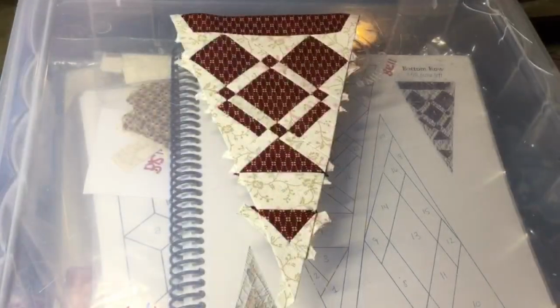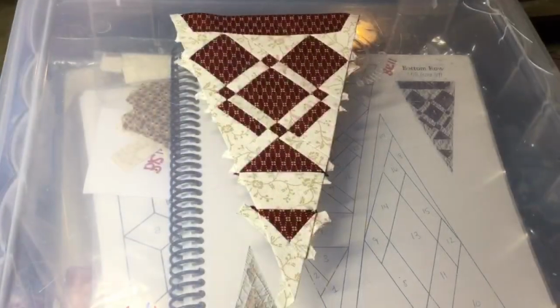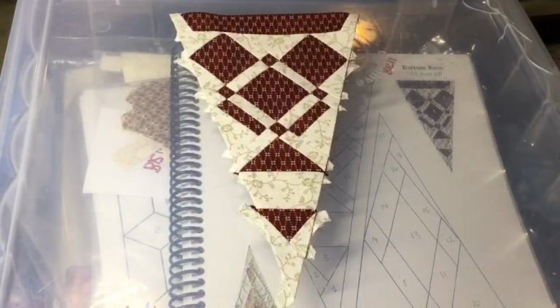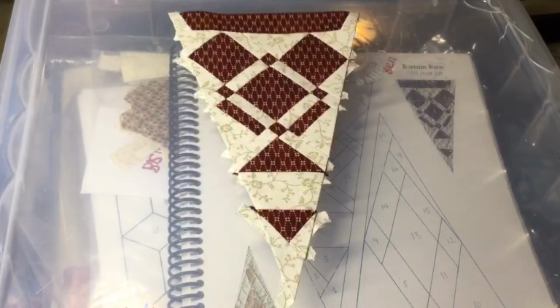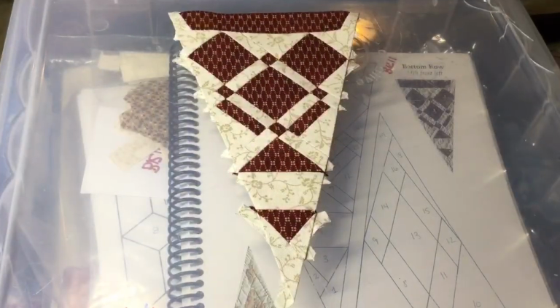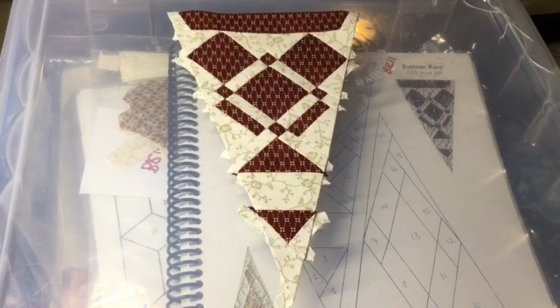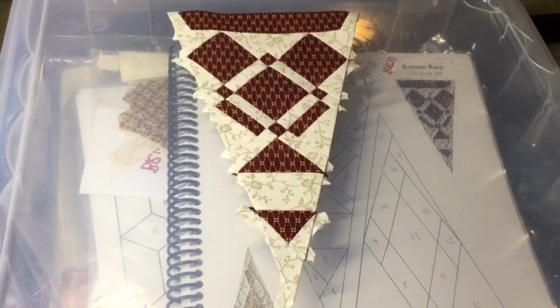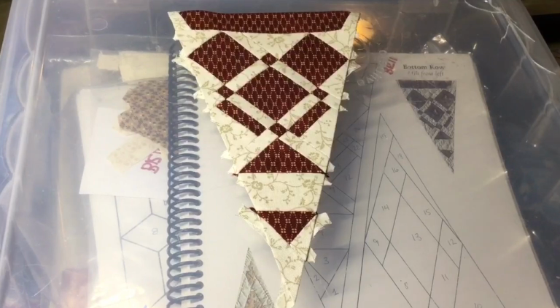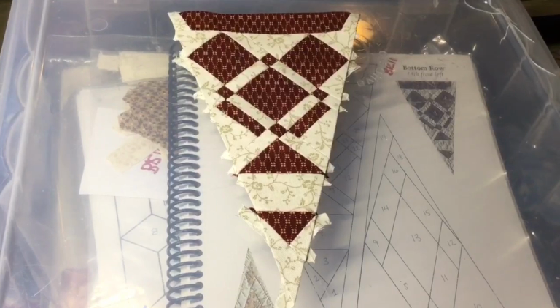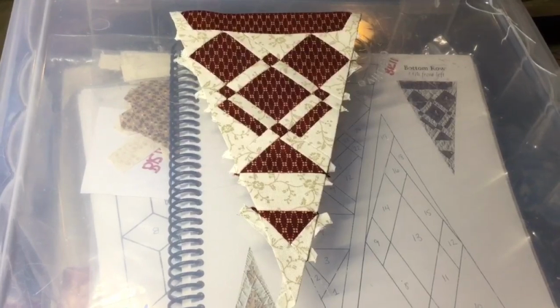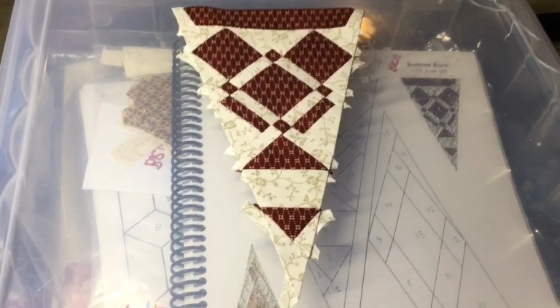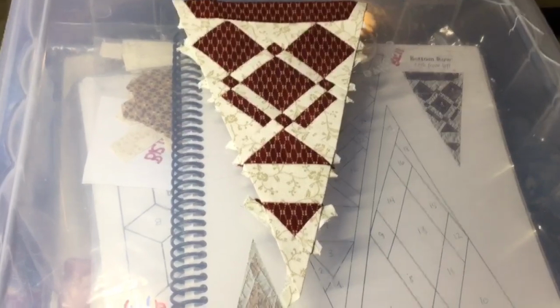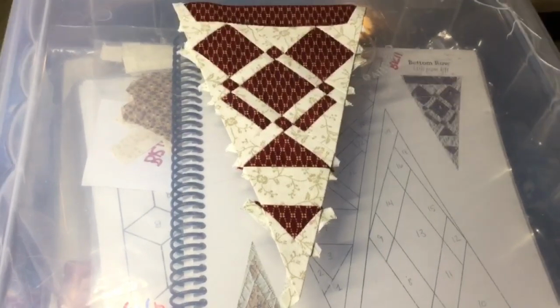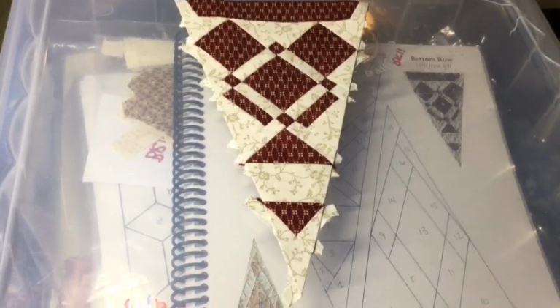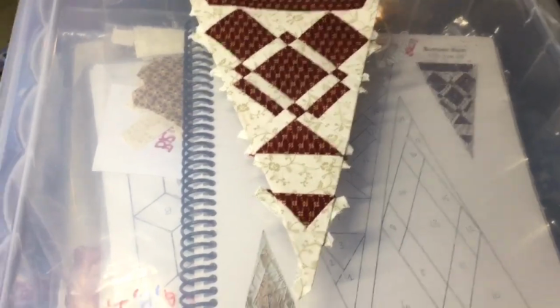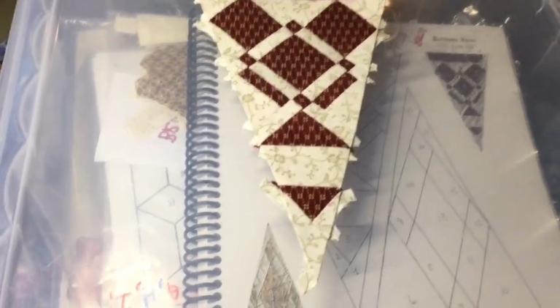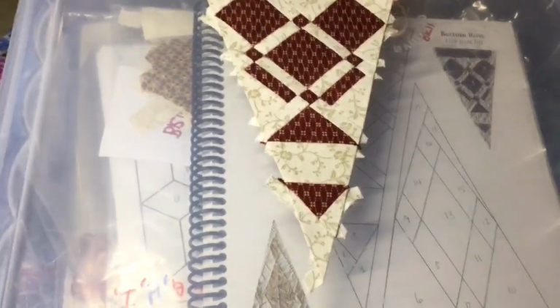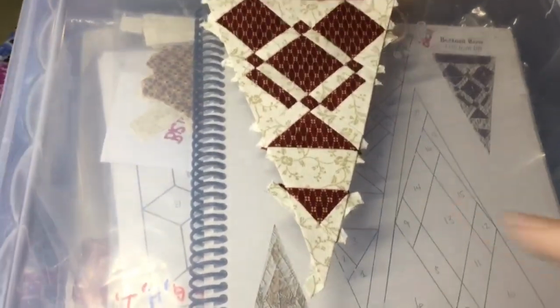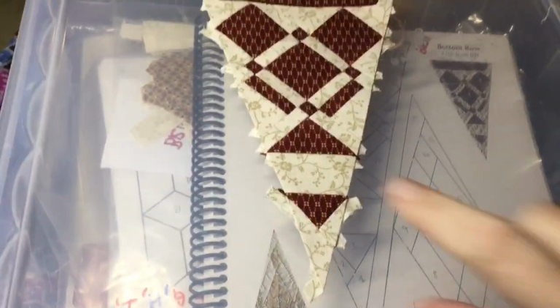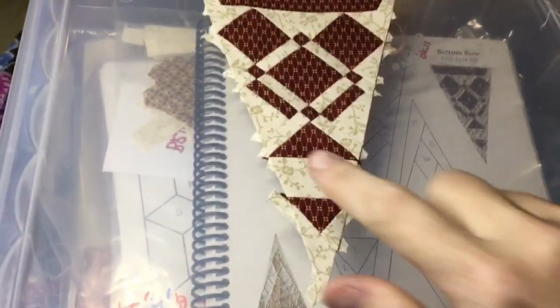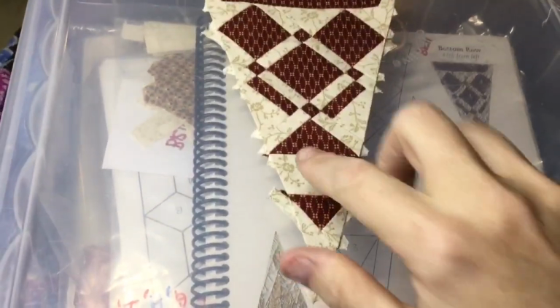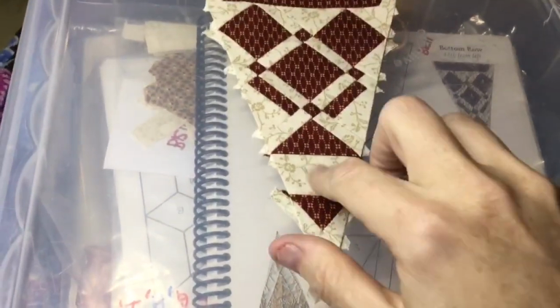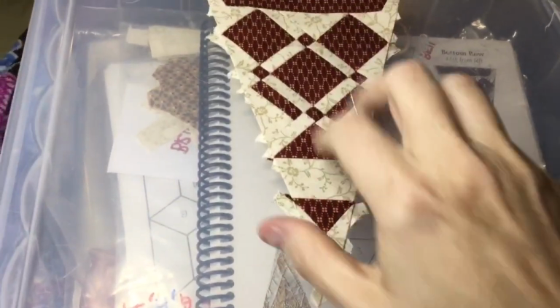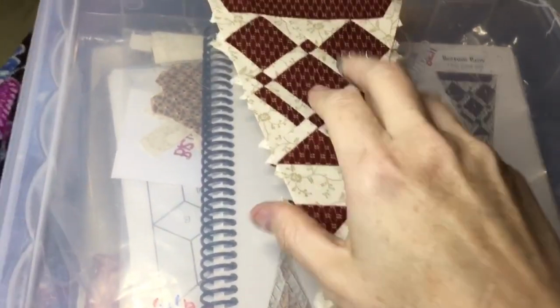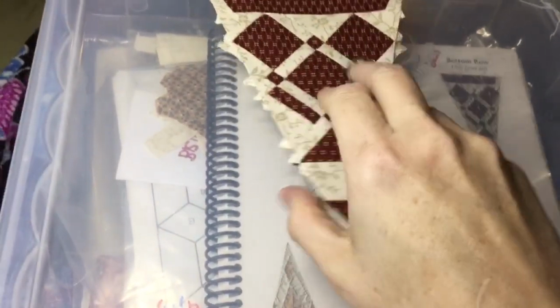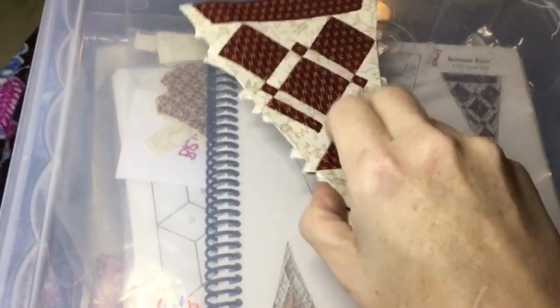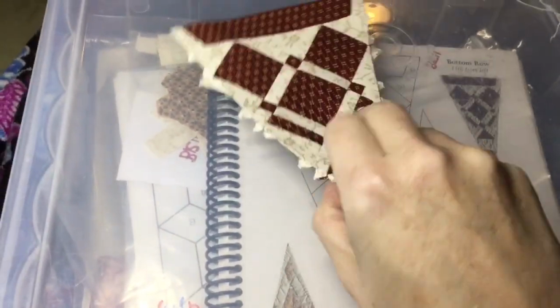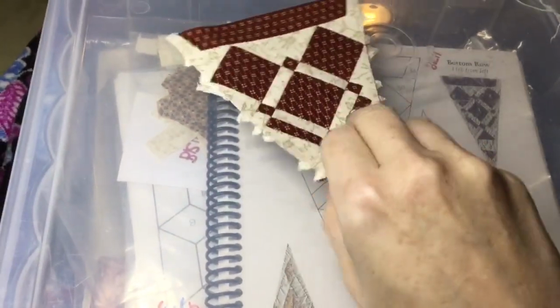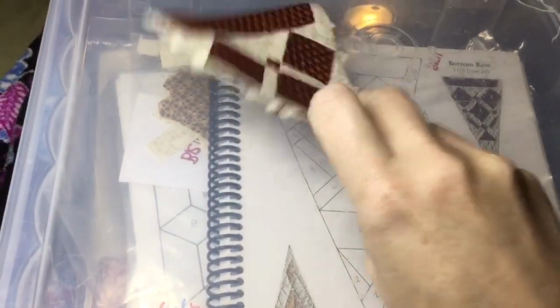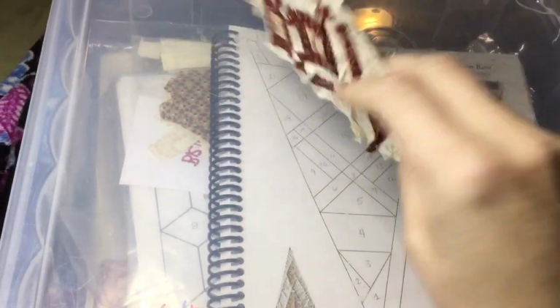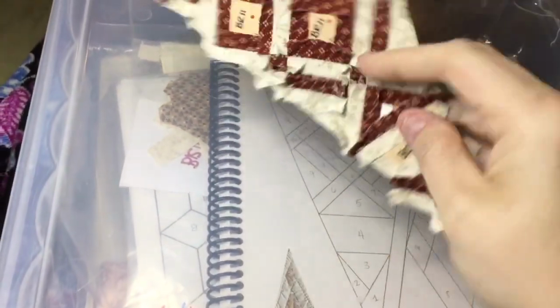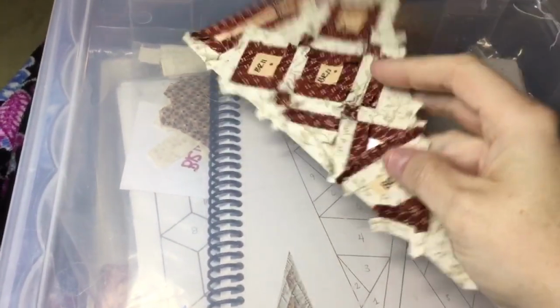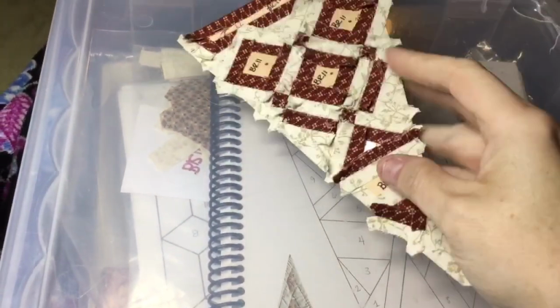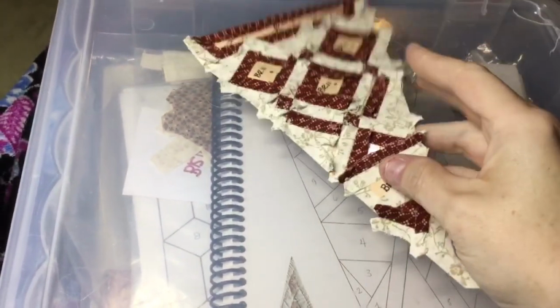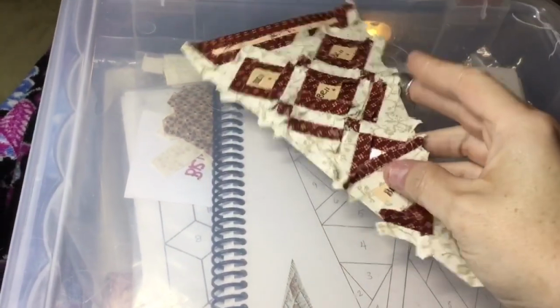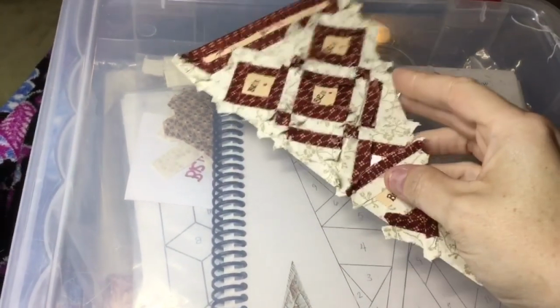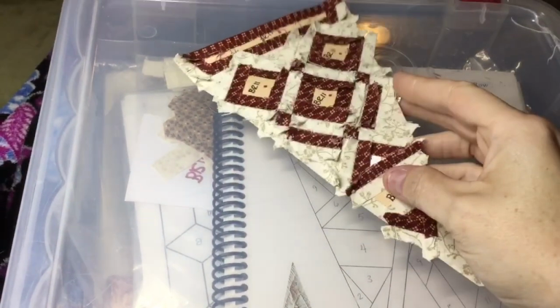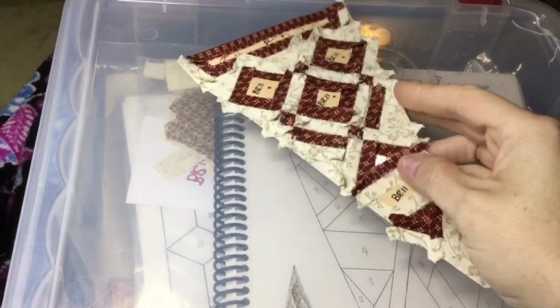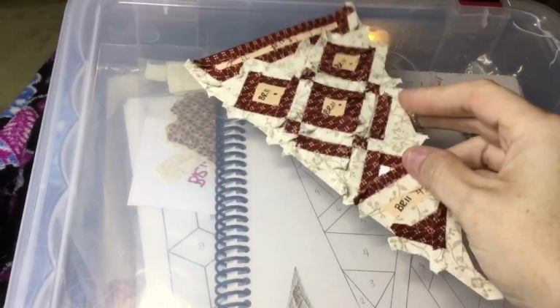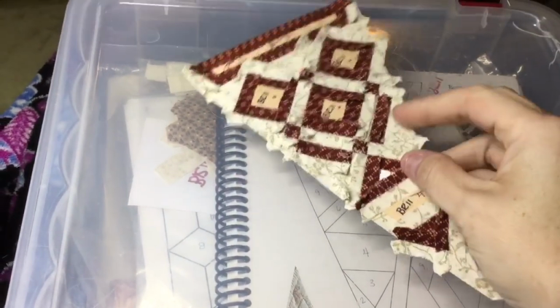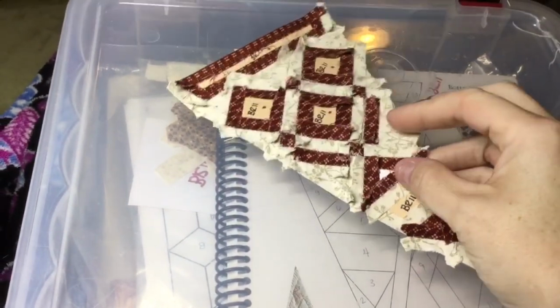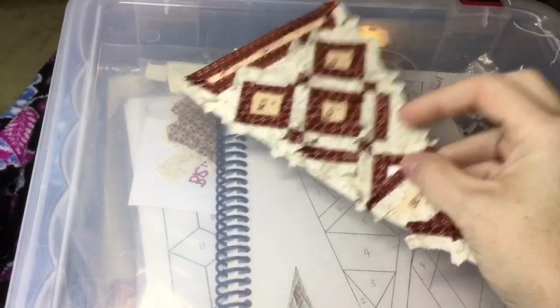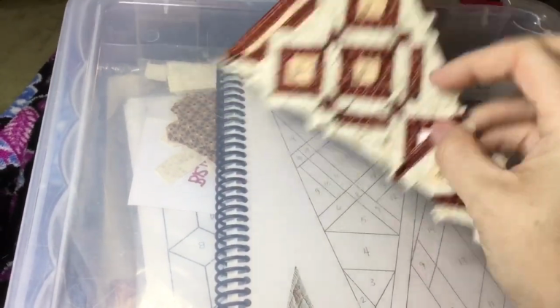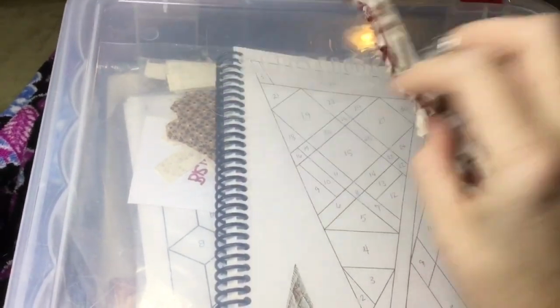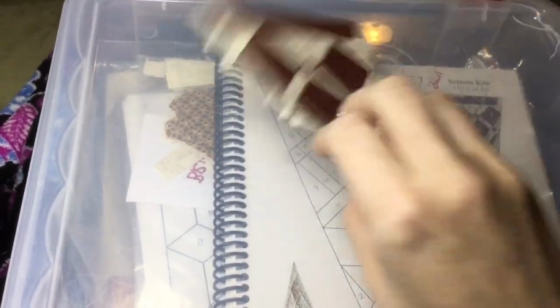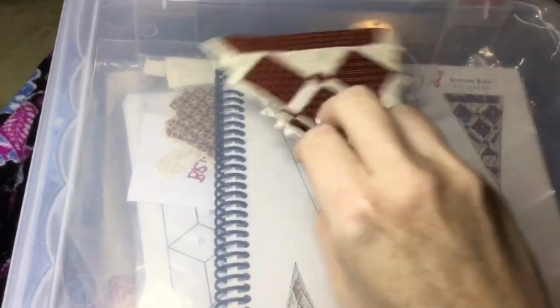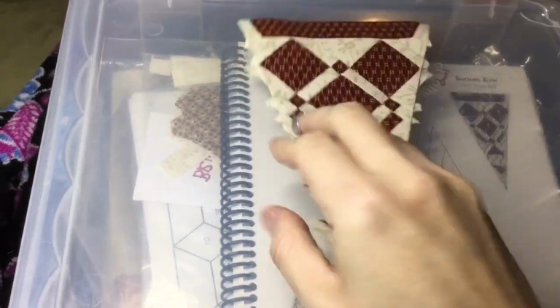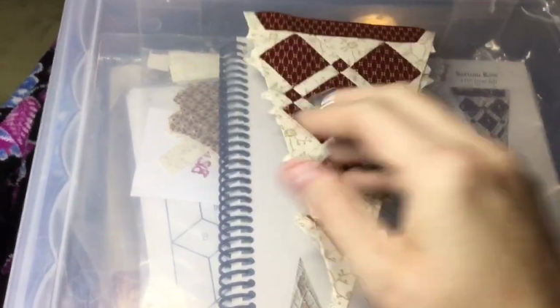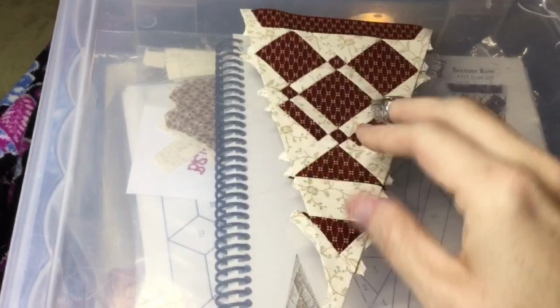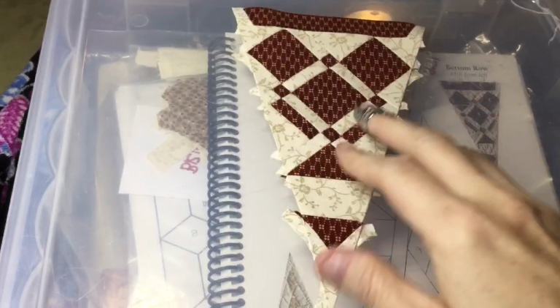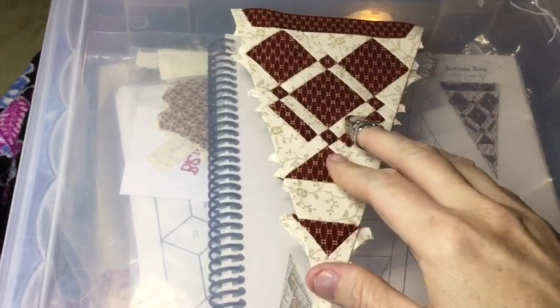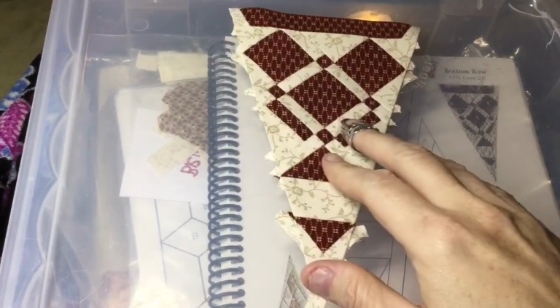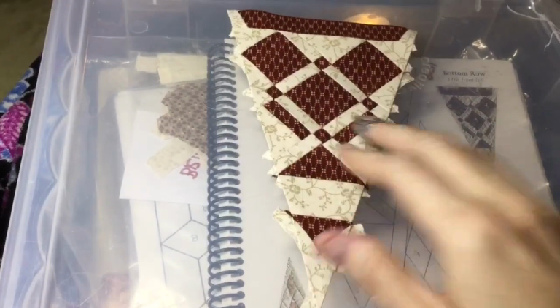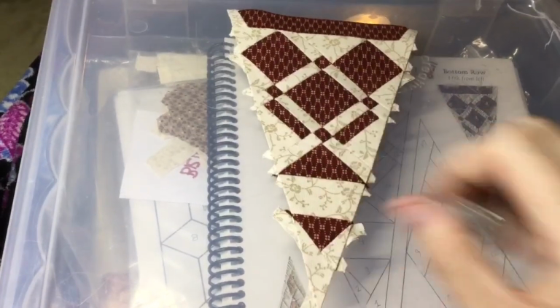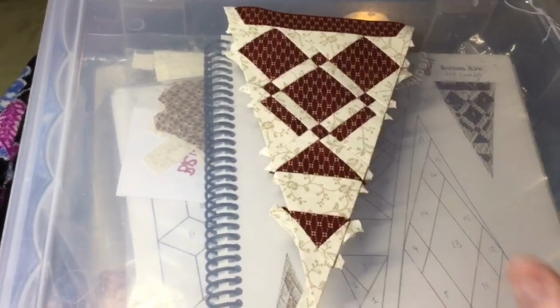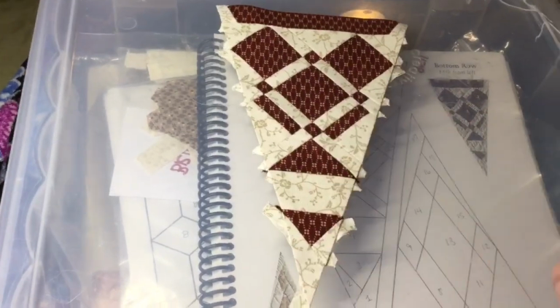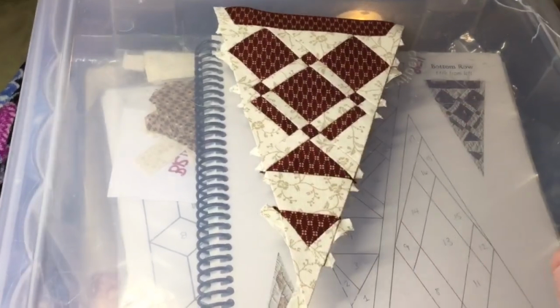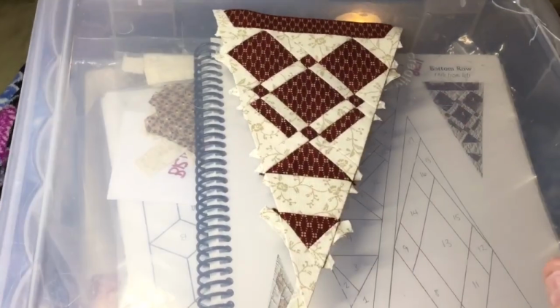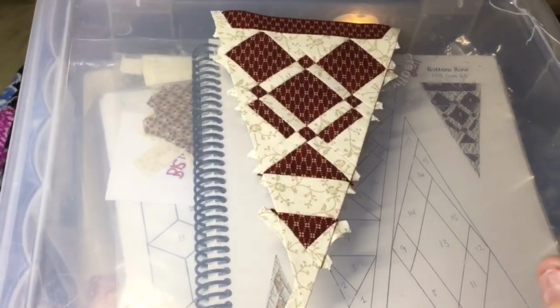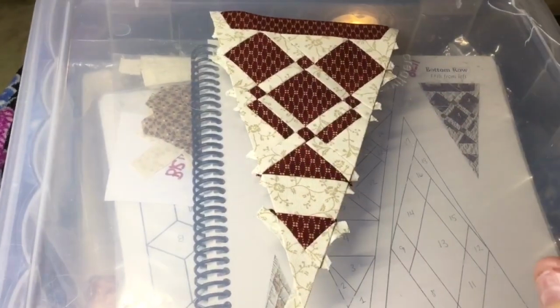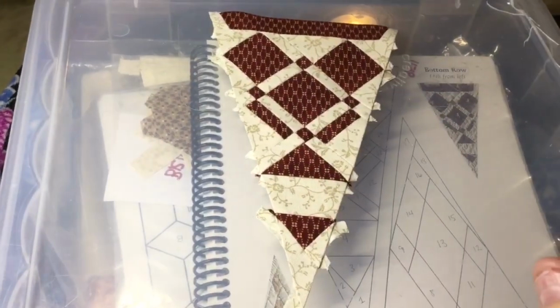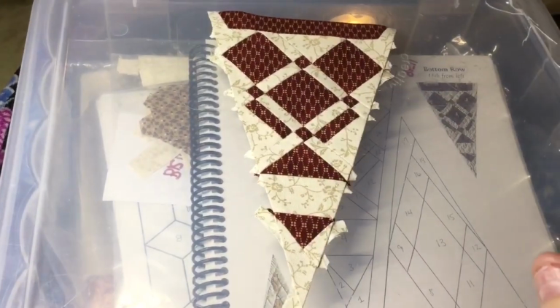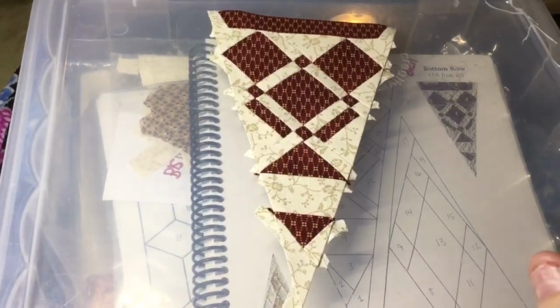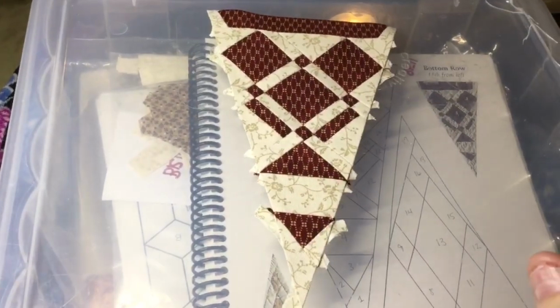I have completed the last seam on my triangle and now I have a complete BR11 triangle.